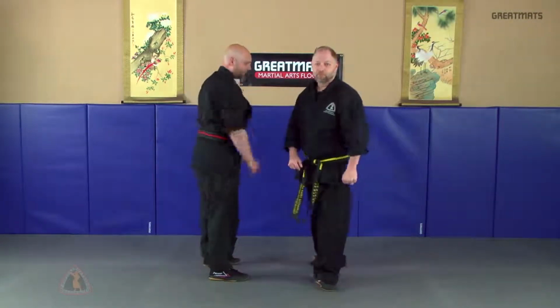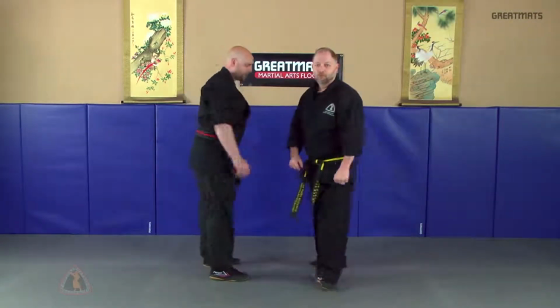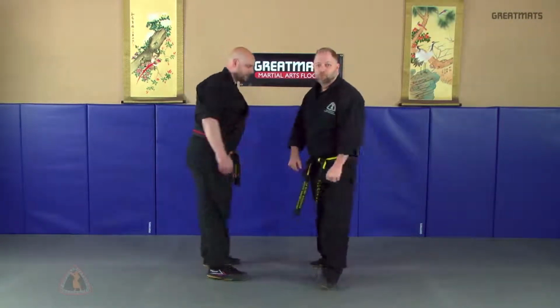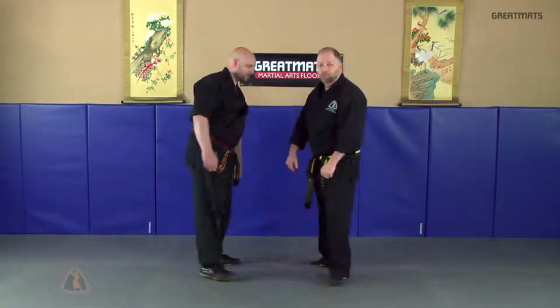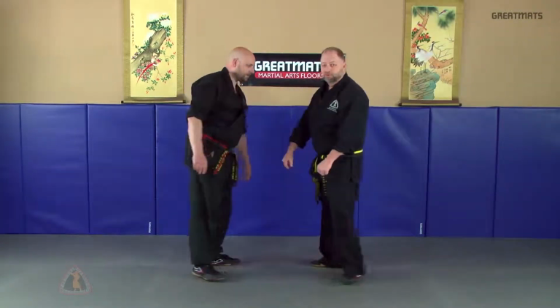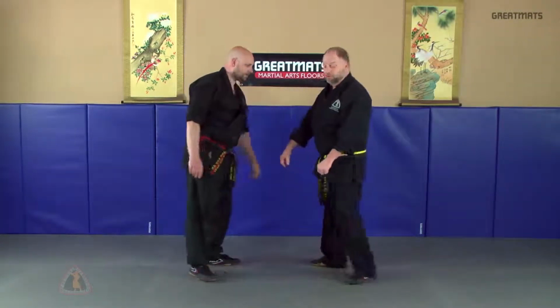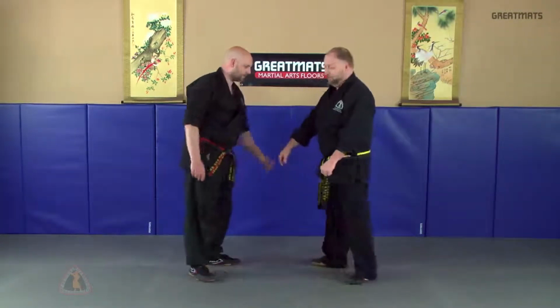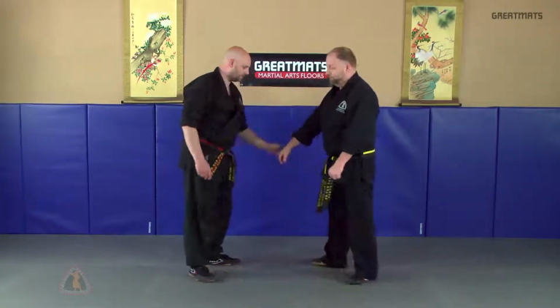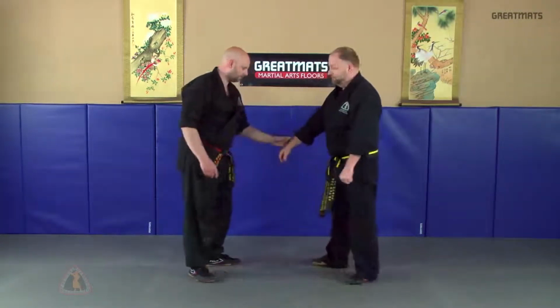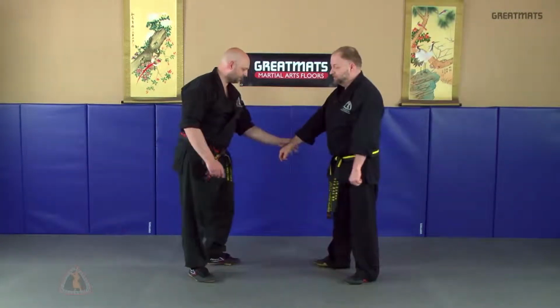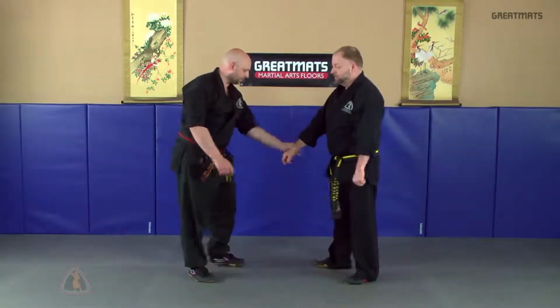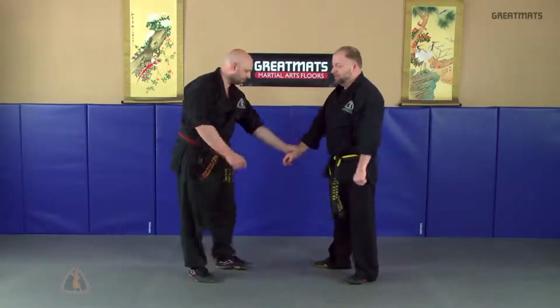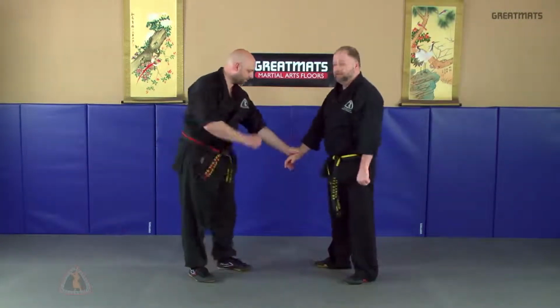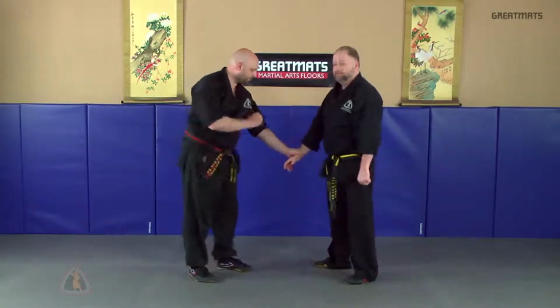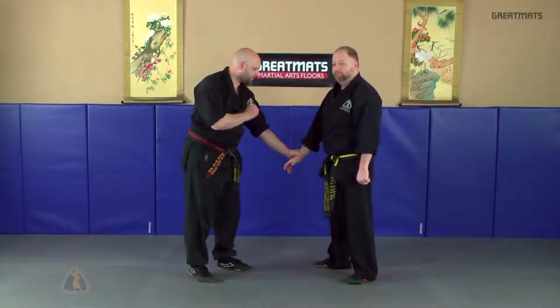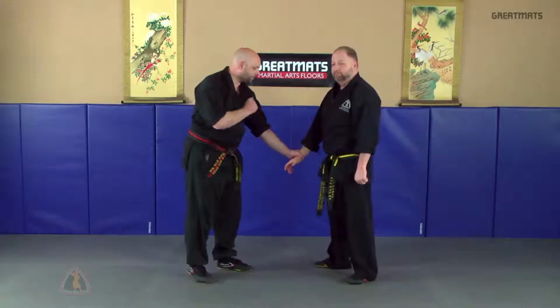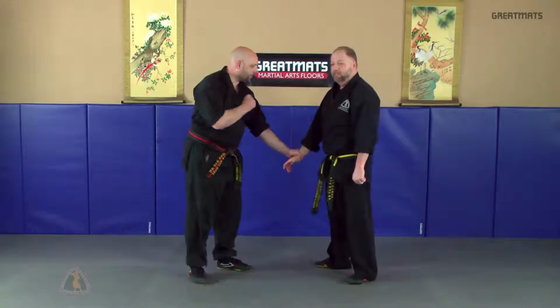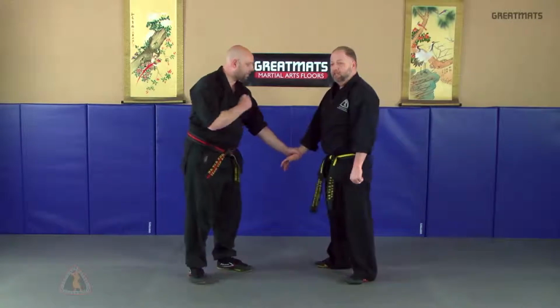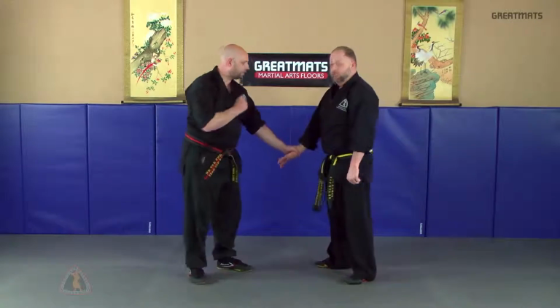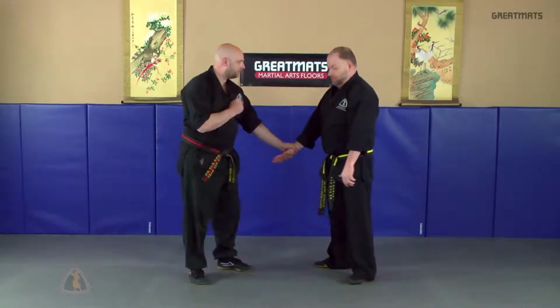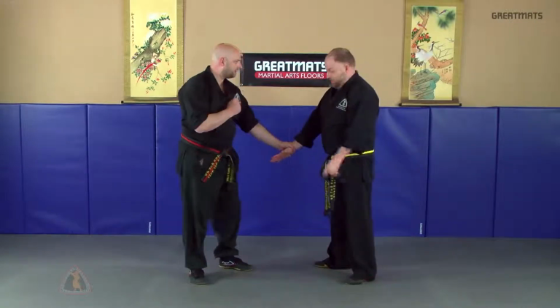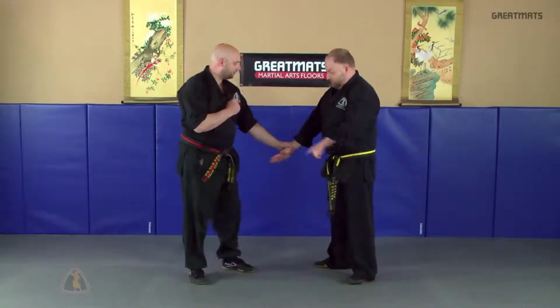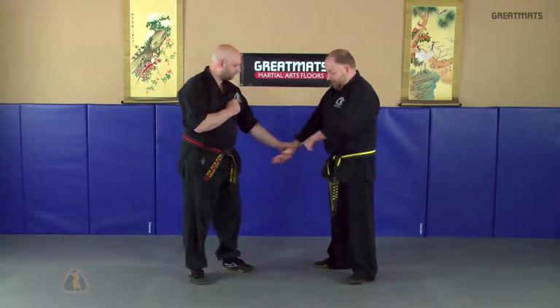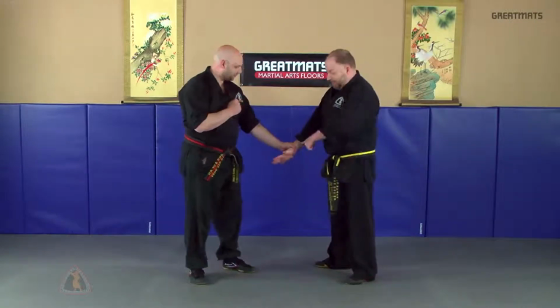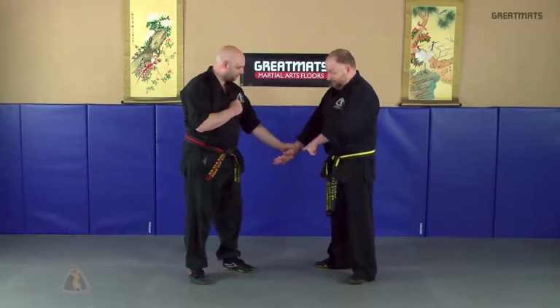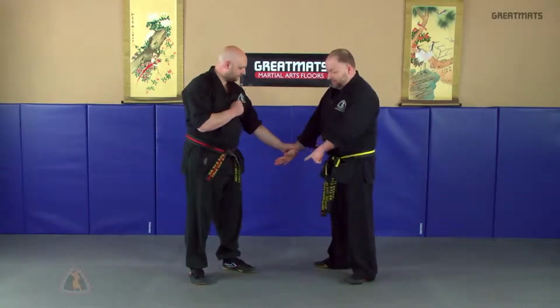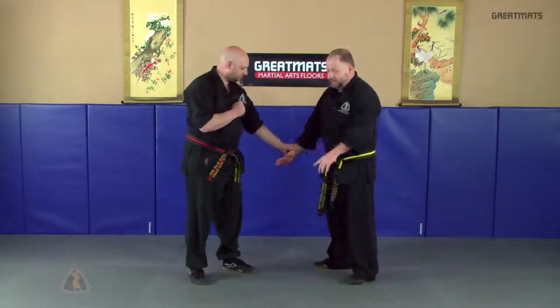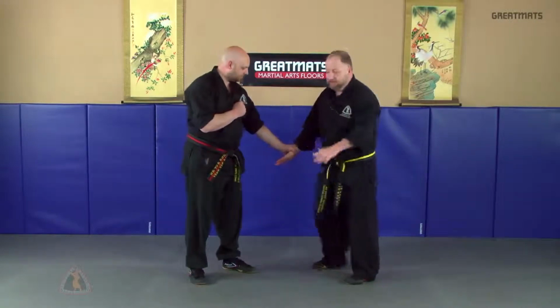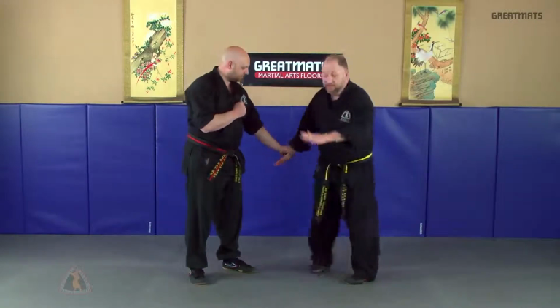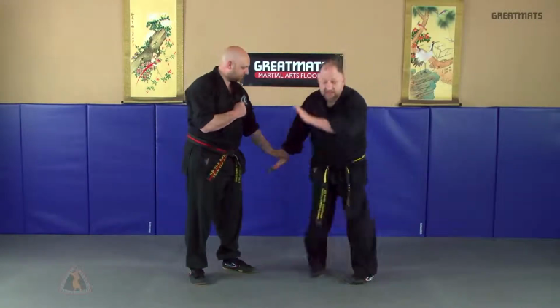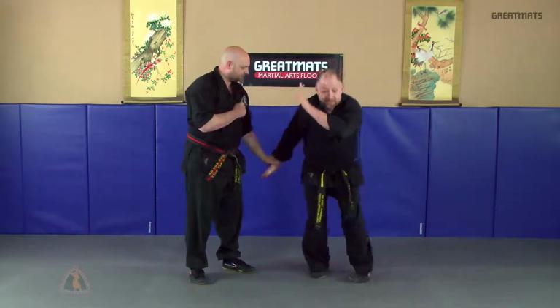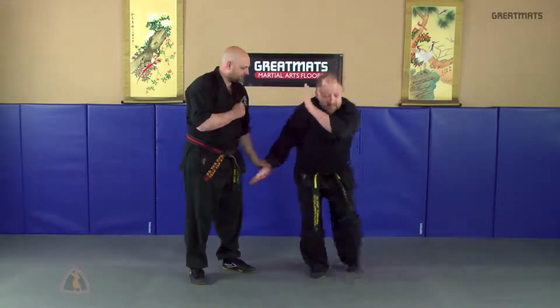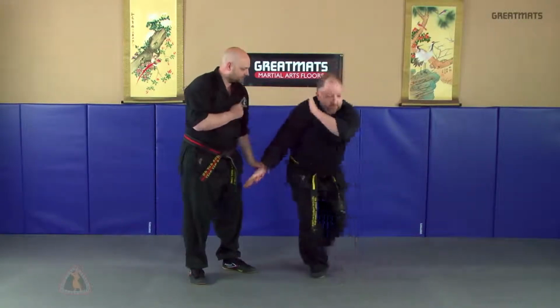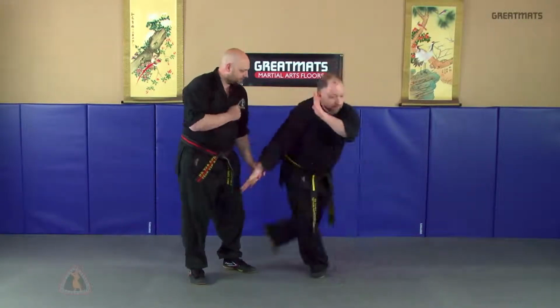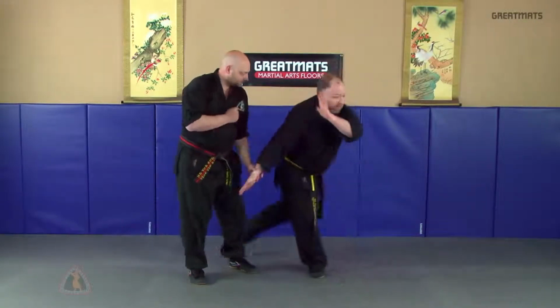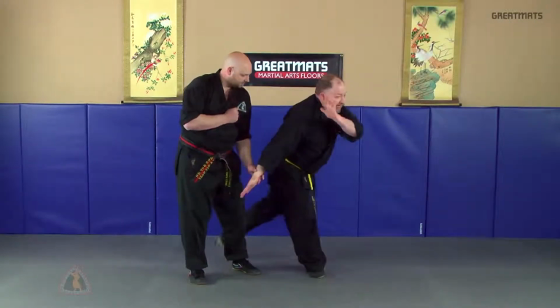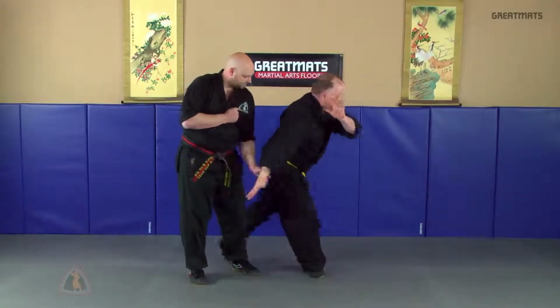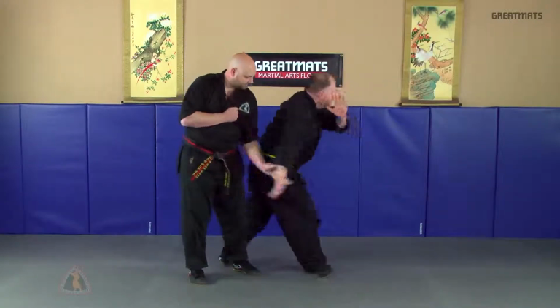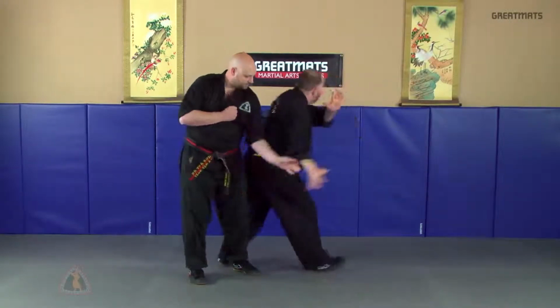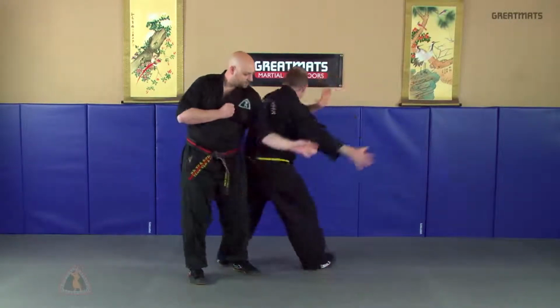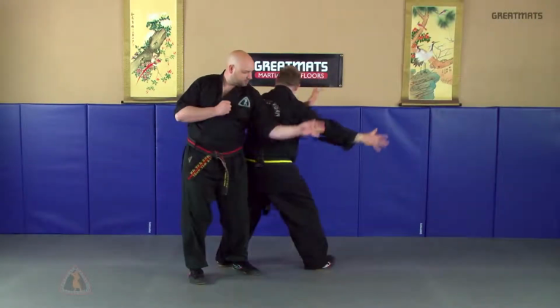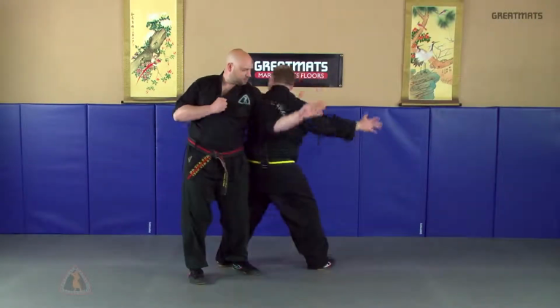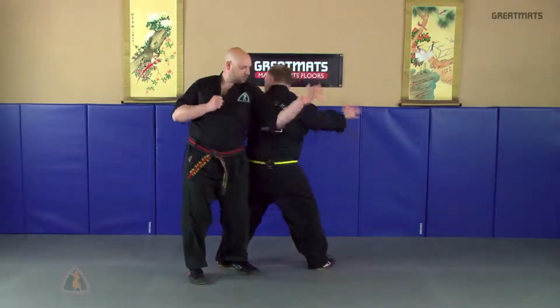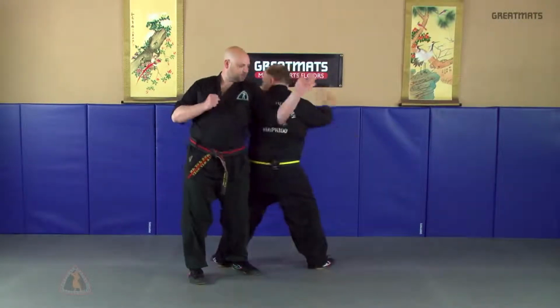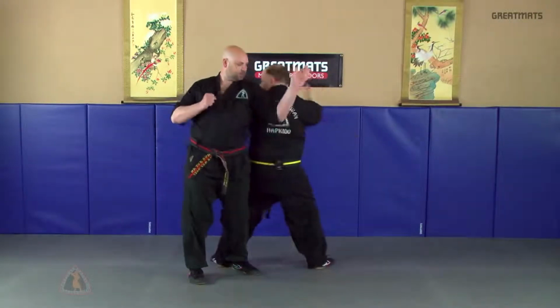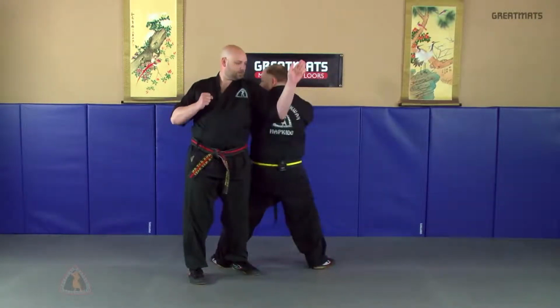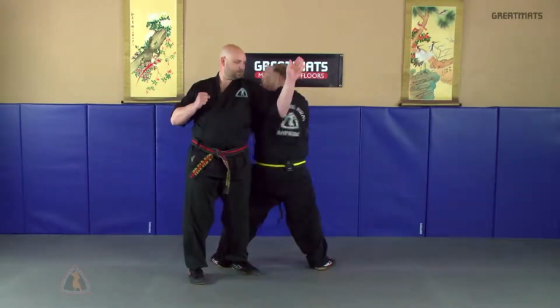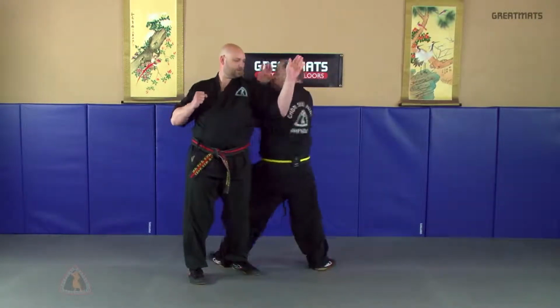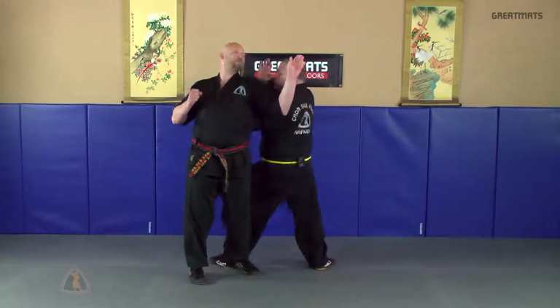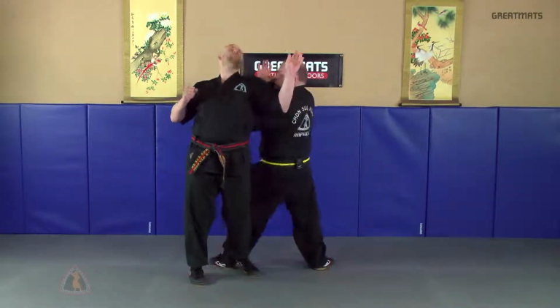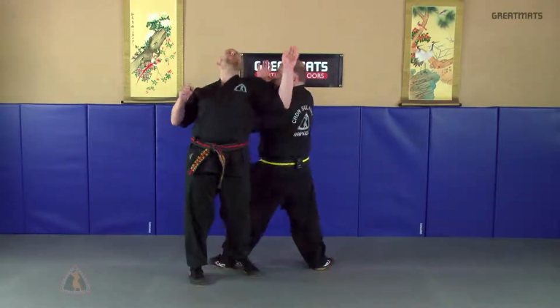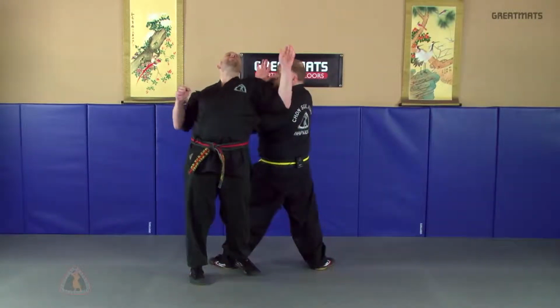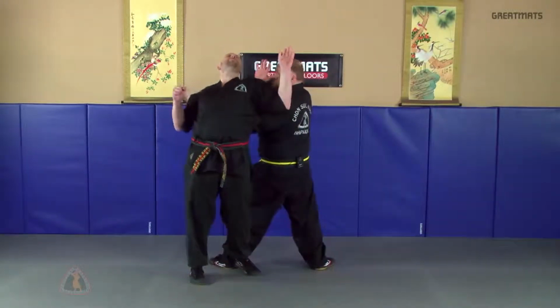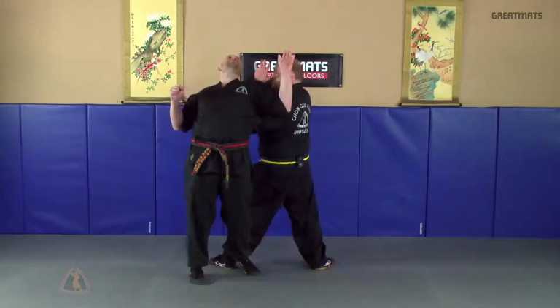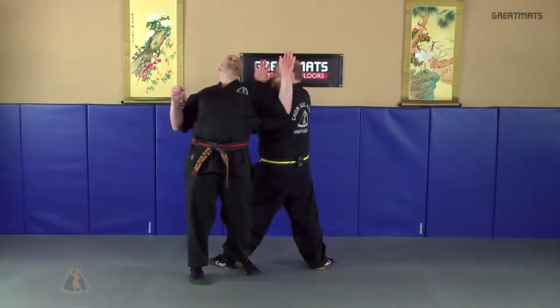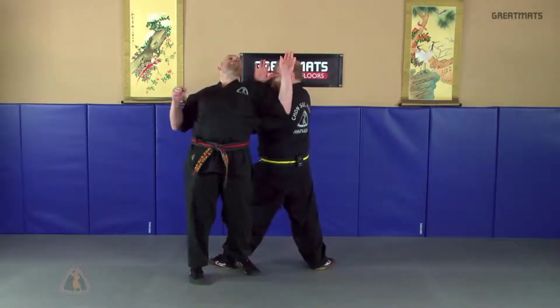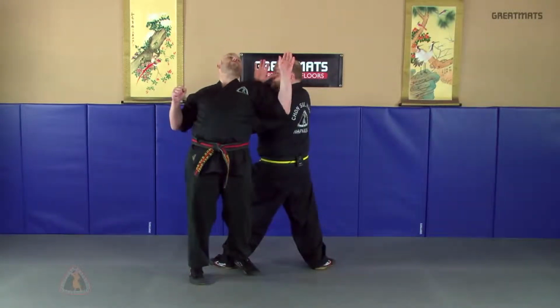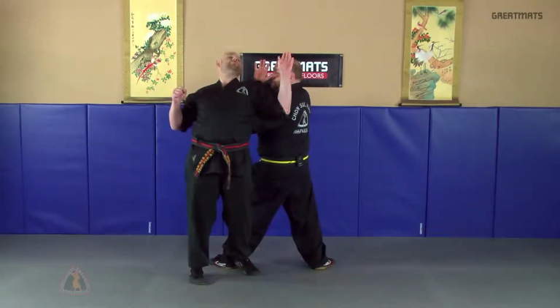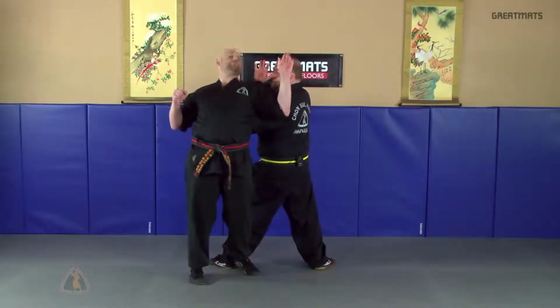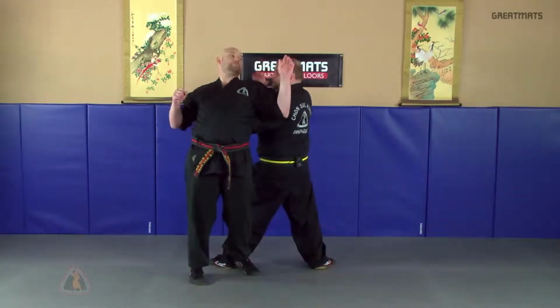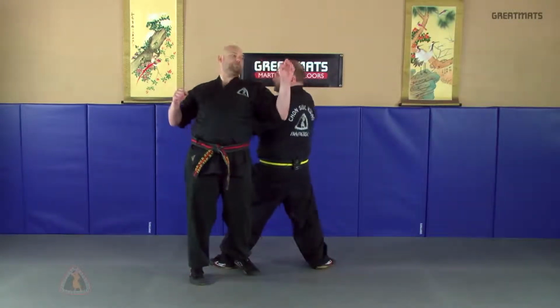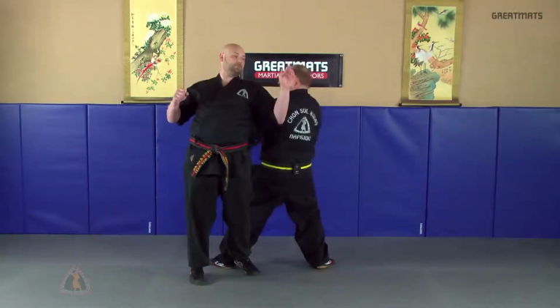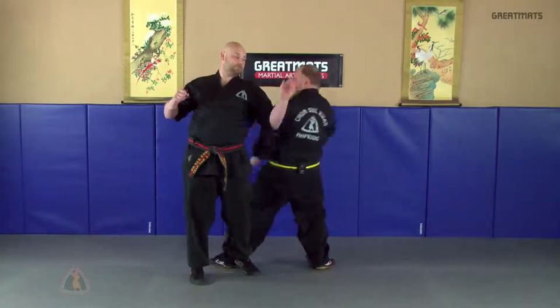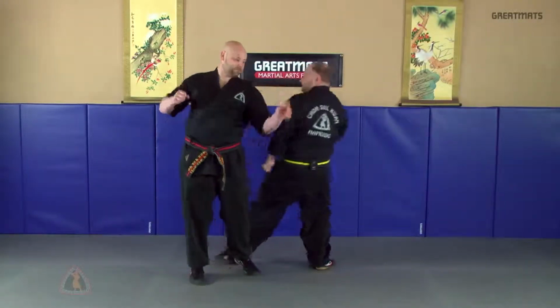One more time from the side: live hand, step around, striking the kidney area.